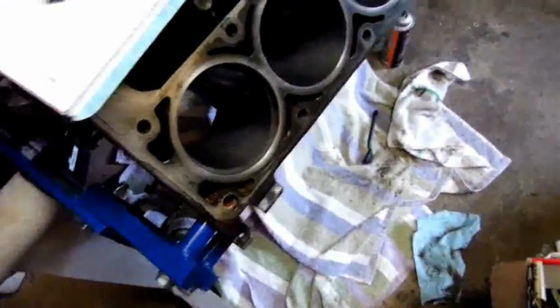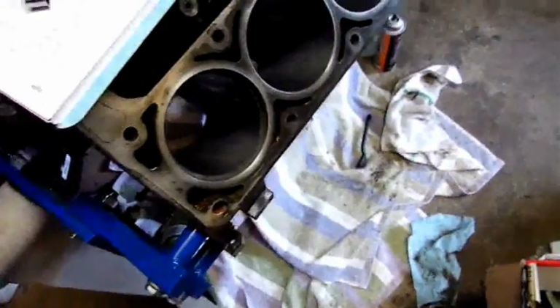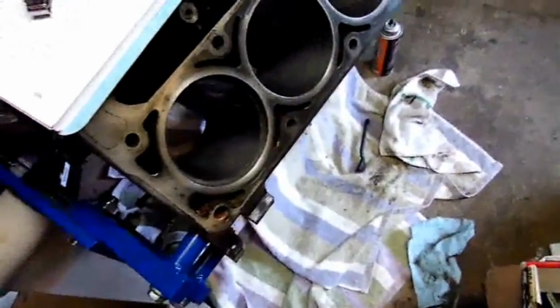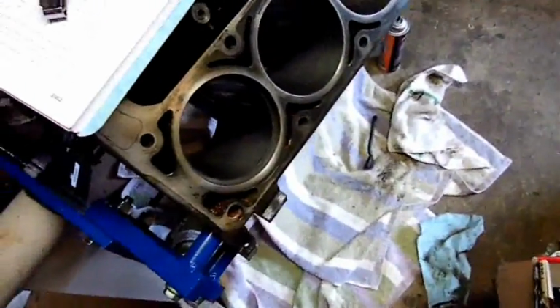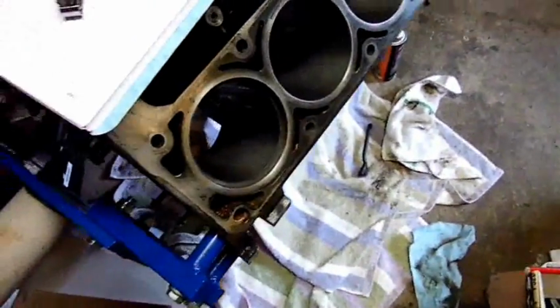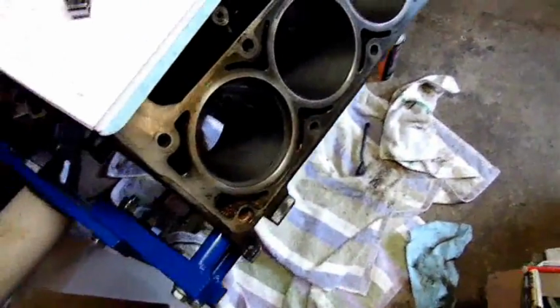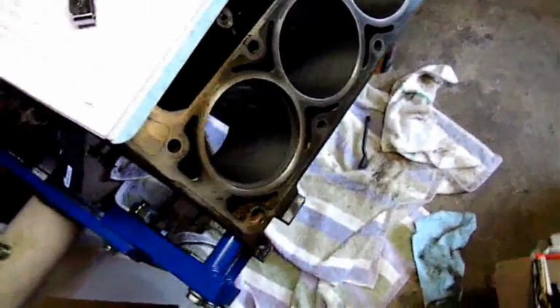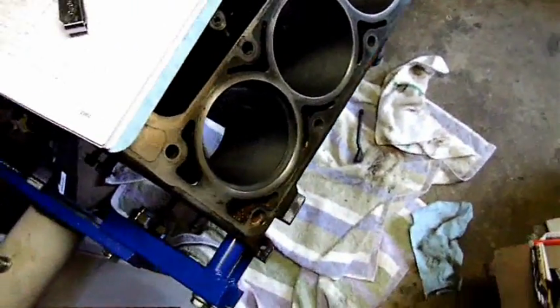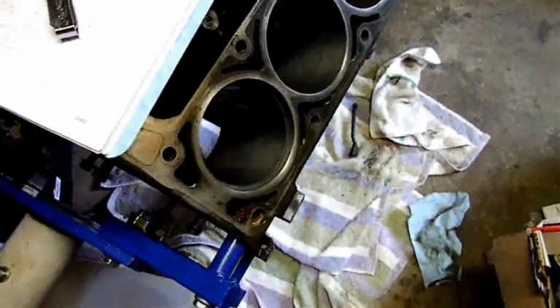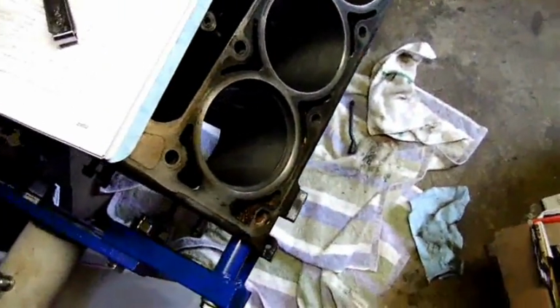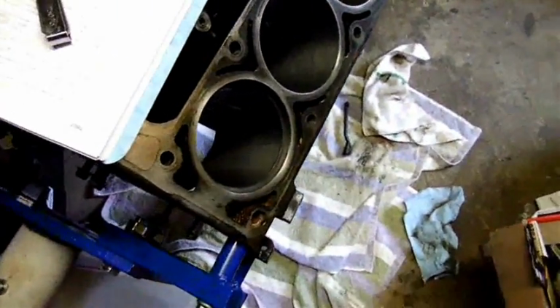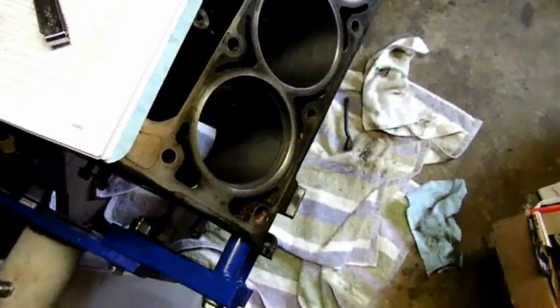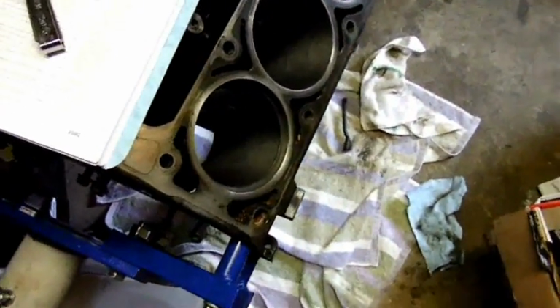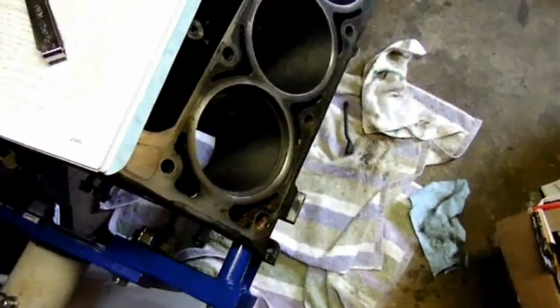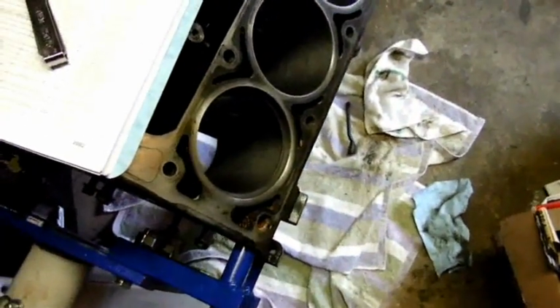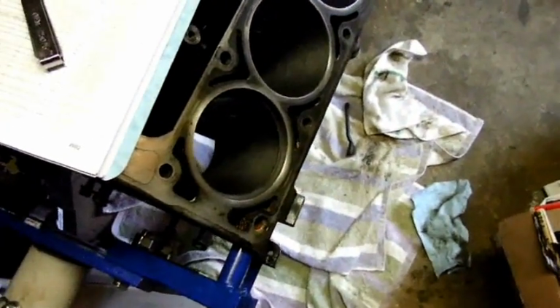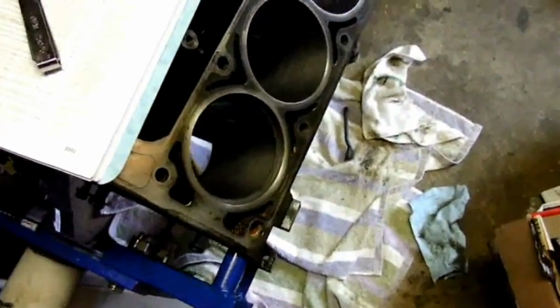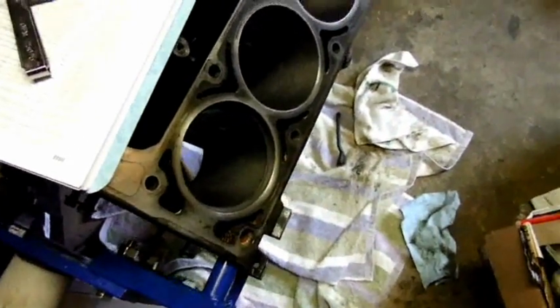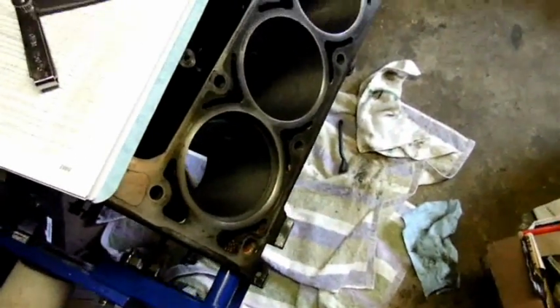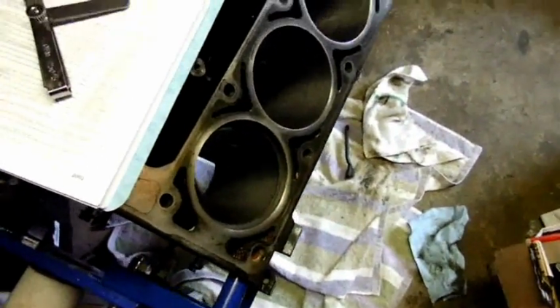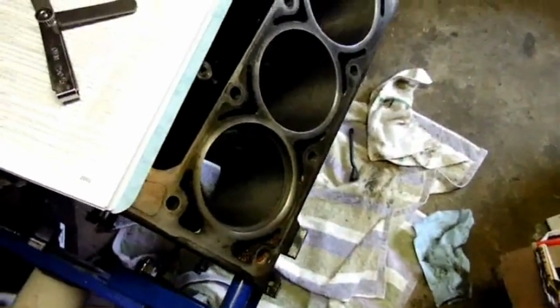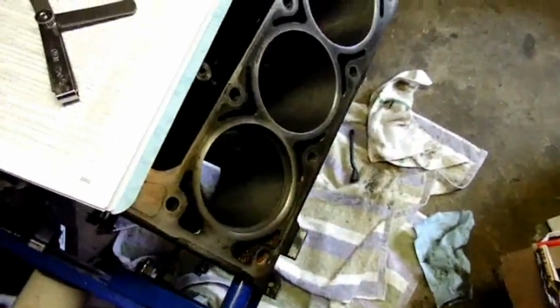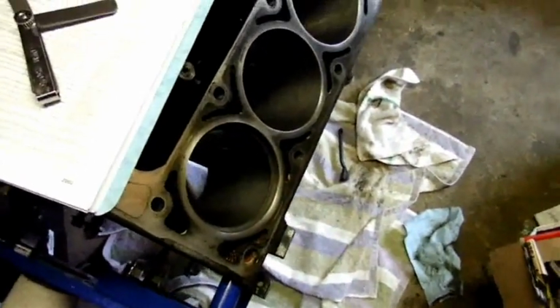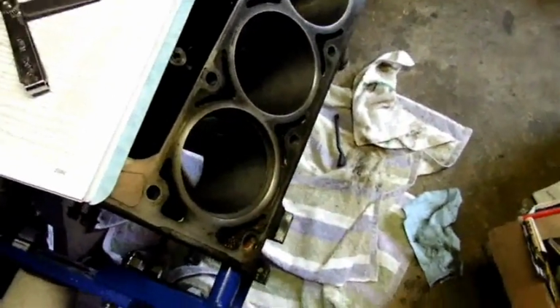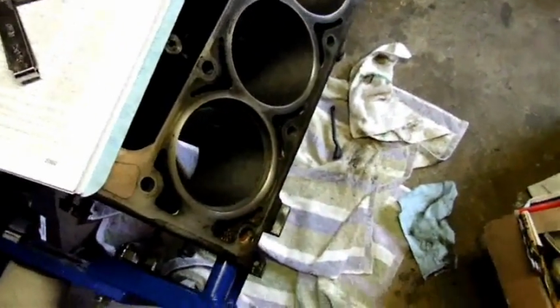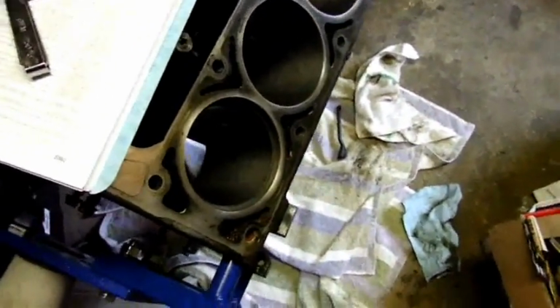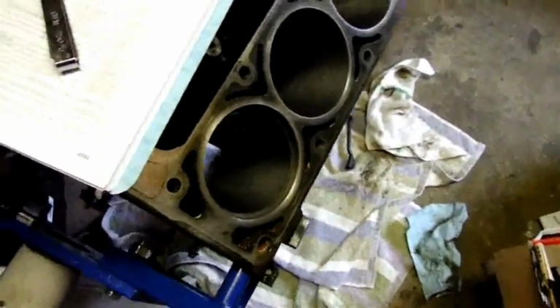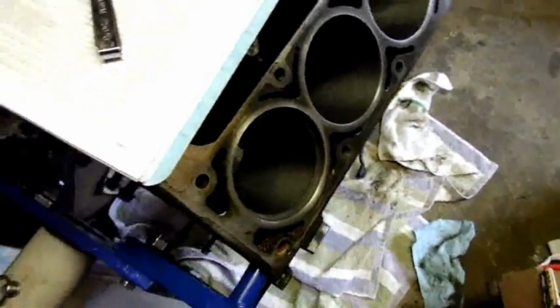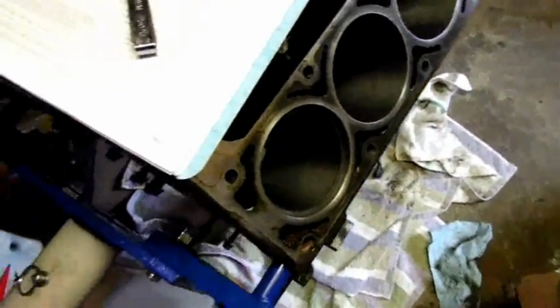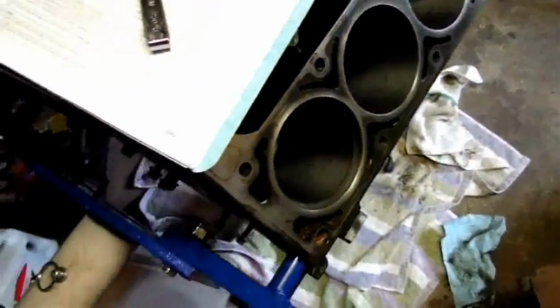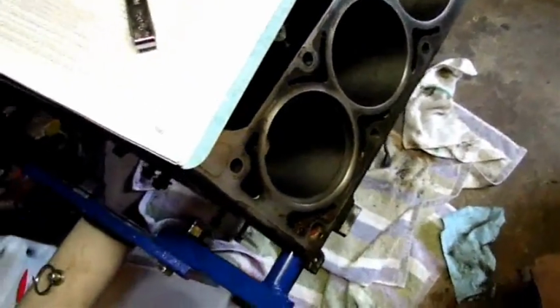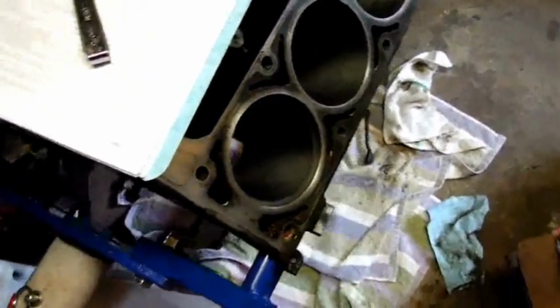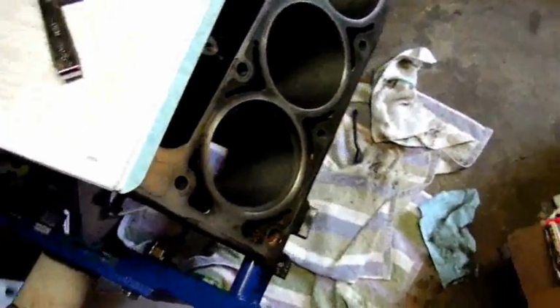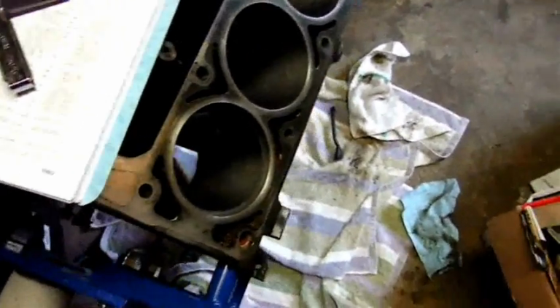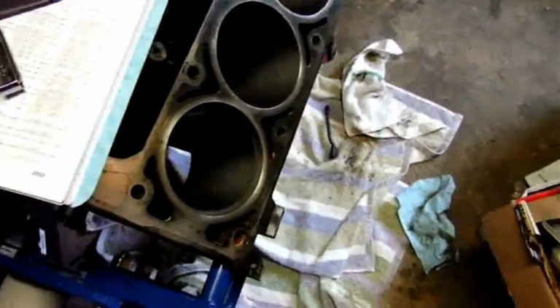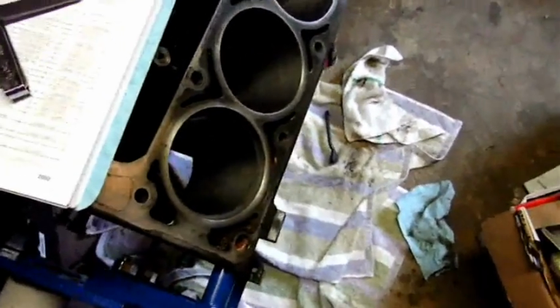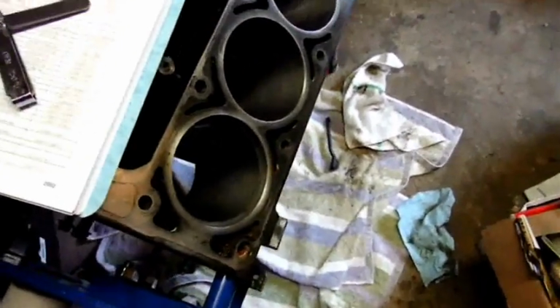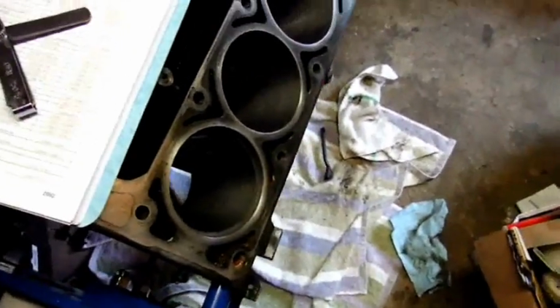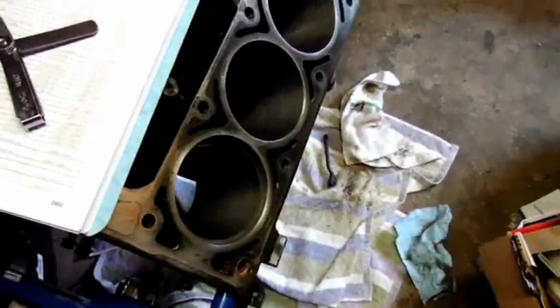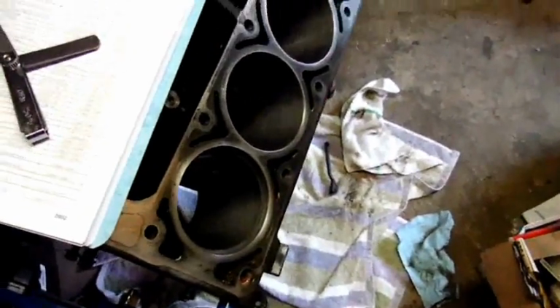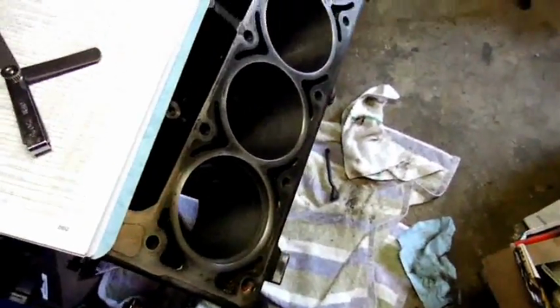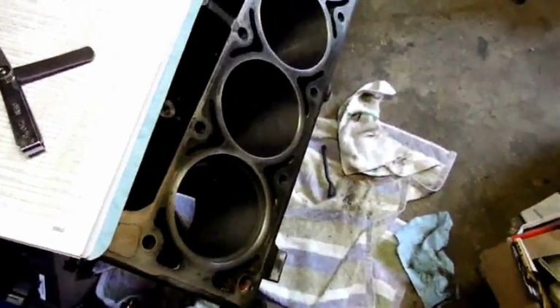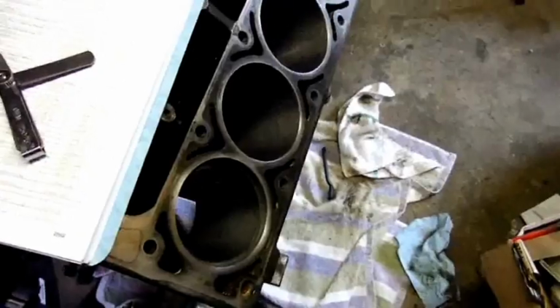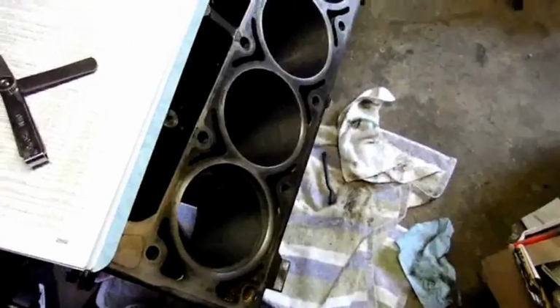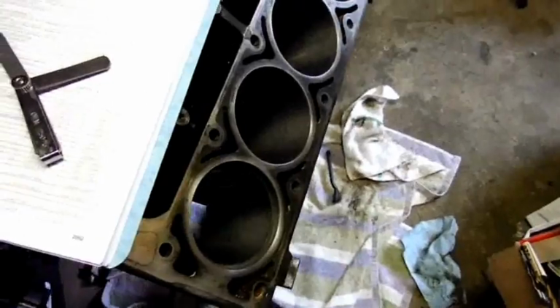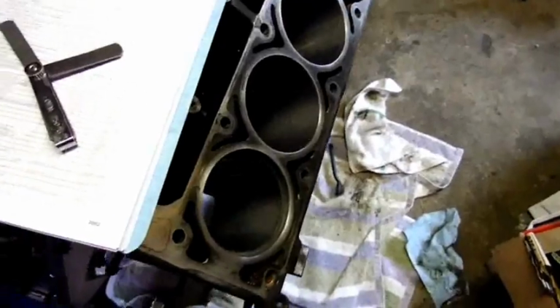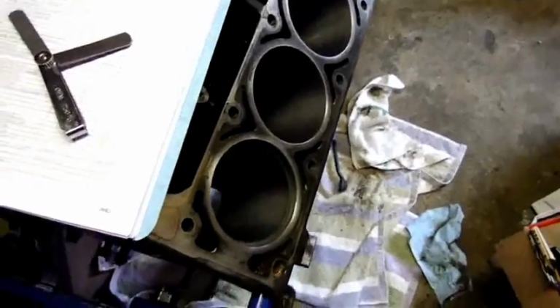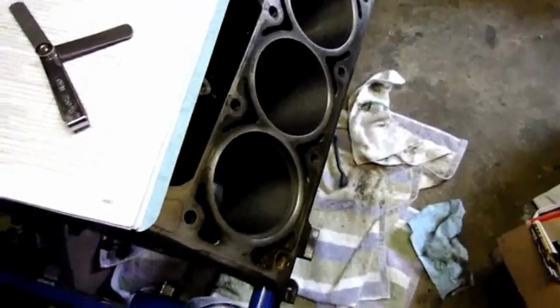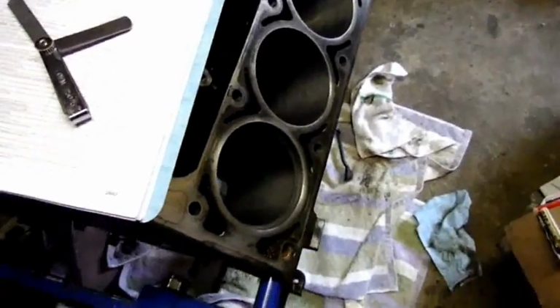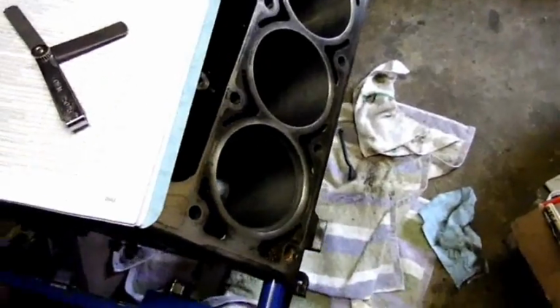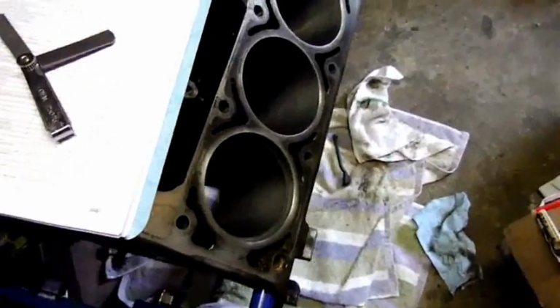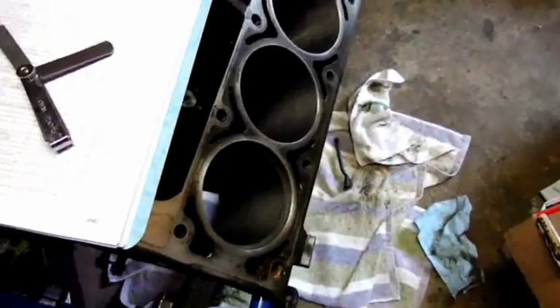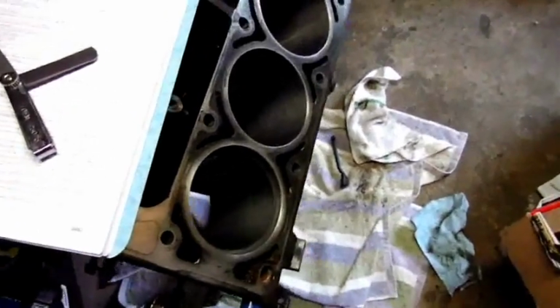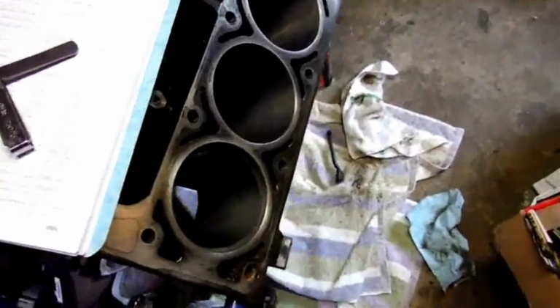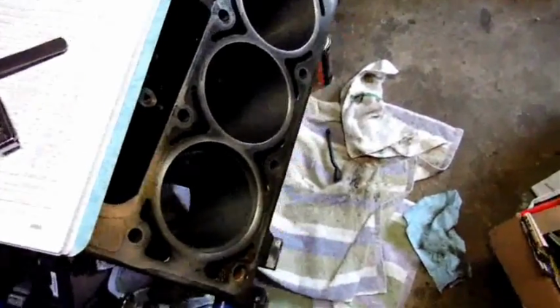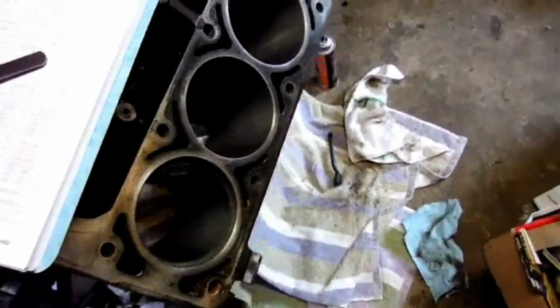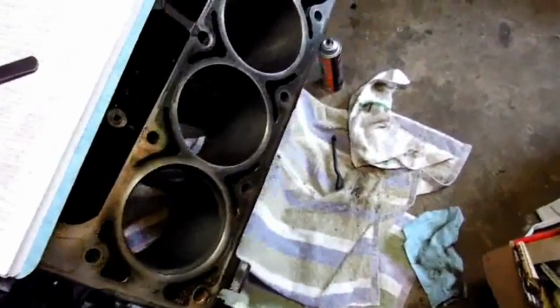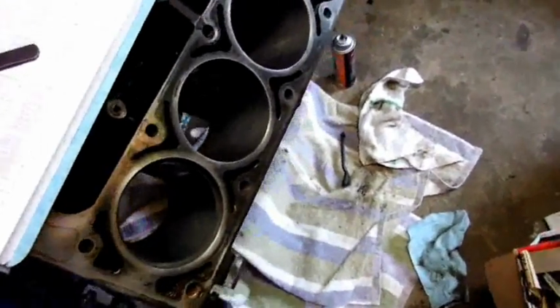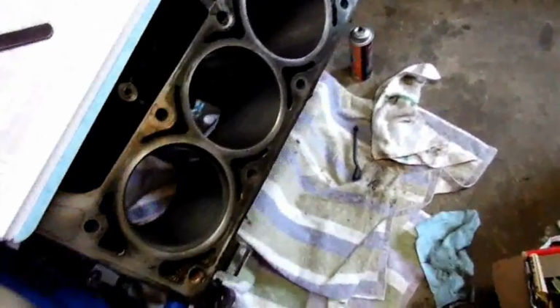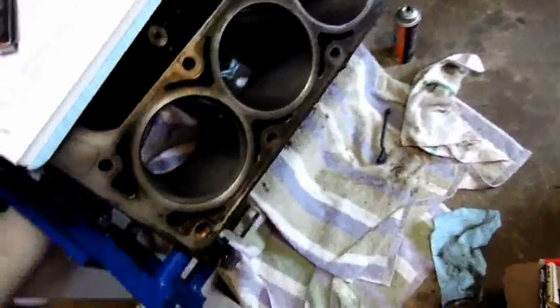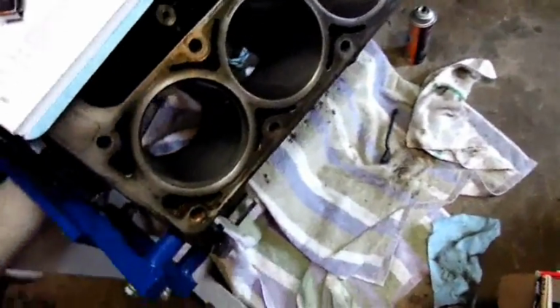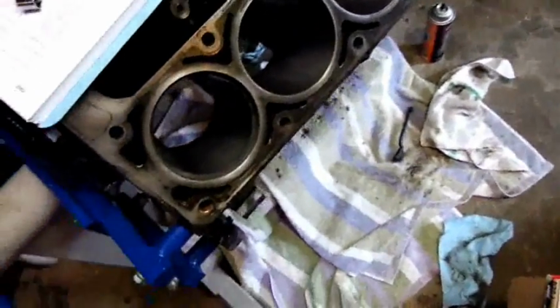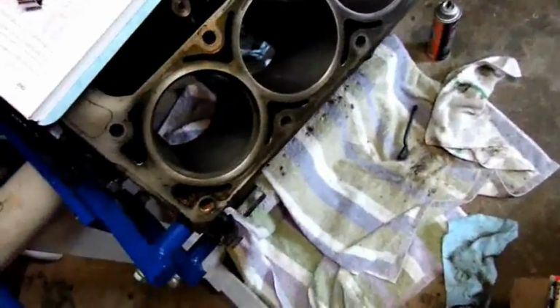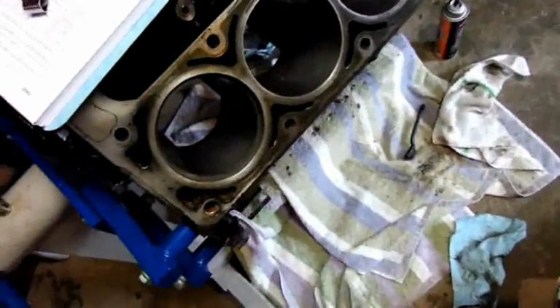If a month later I have no compression and the motor eats itself, then I have myself to blame.